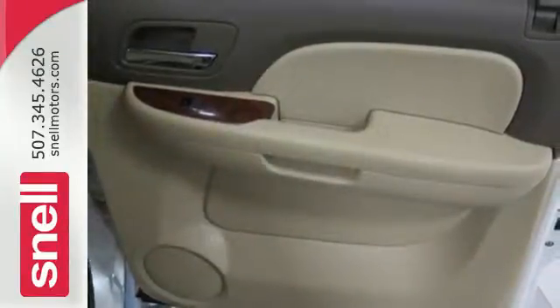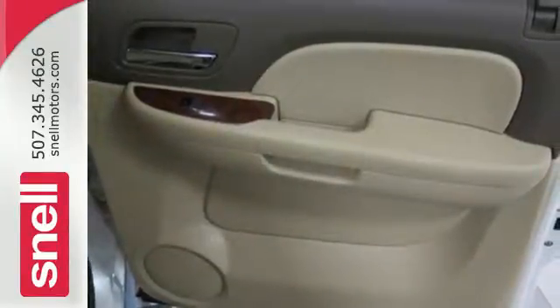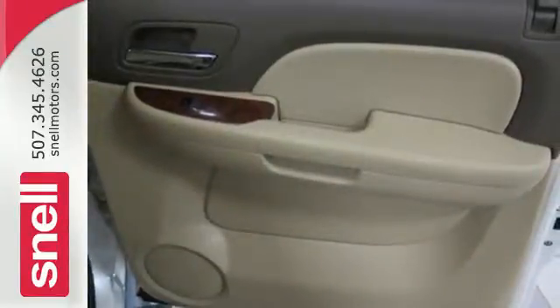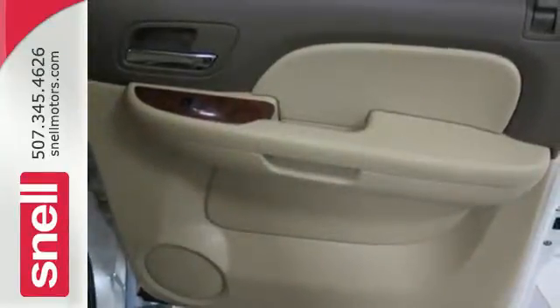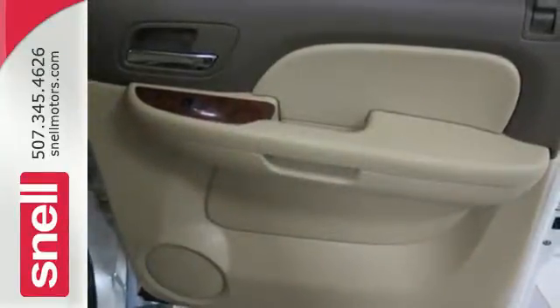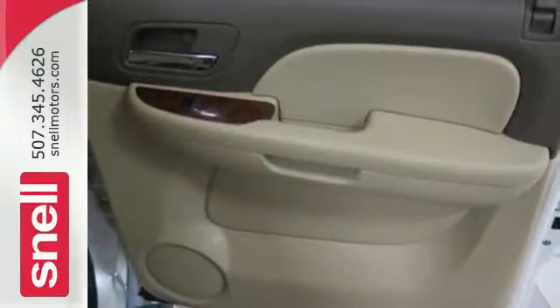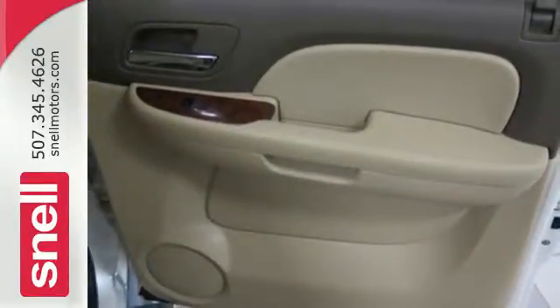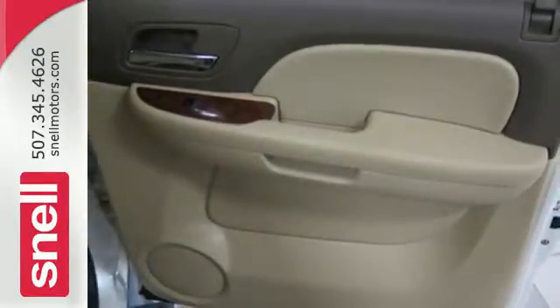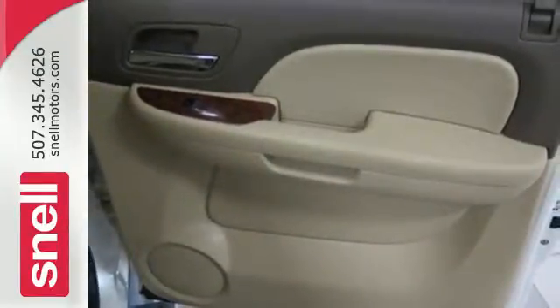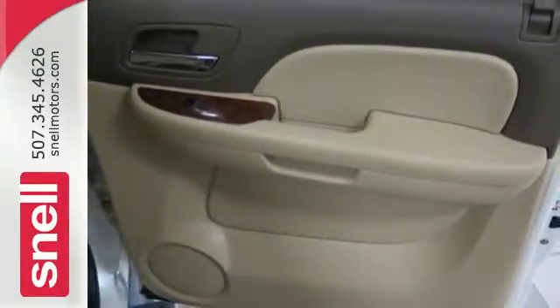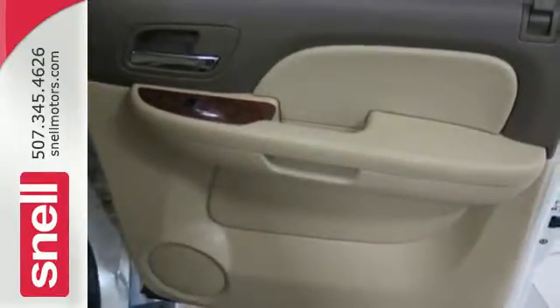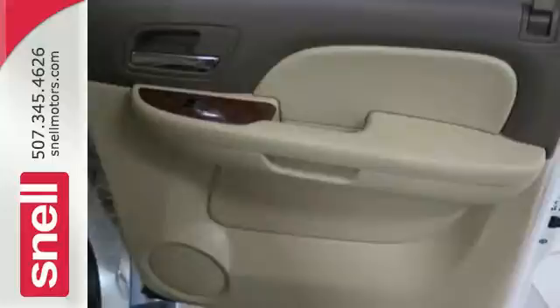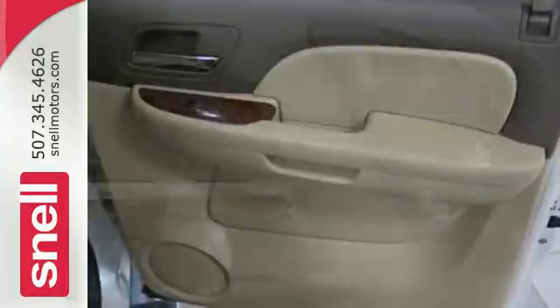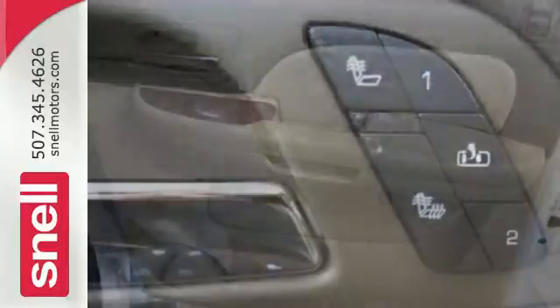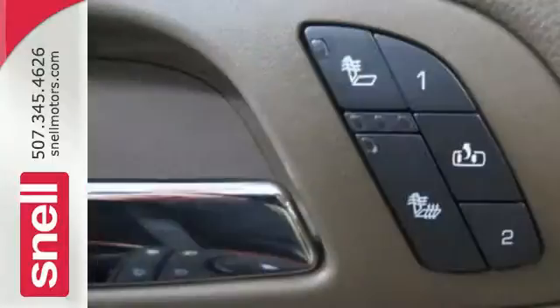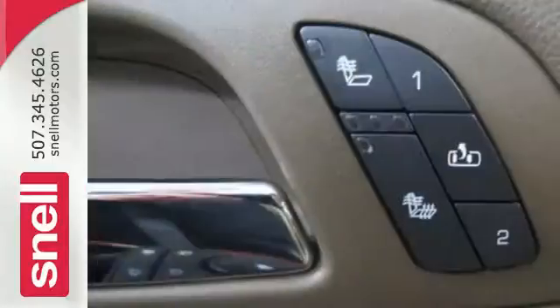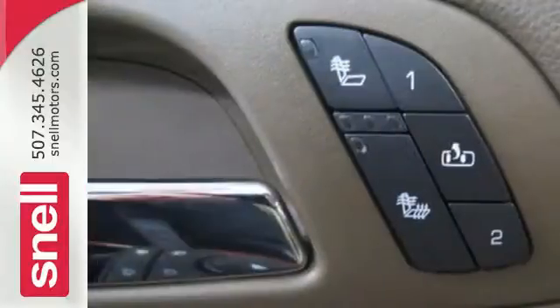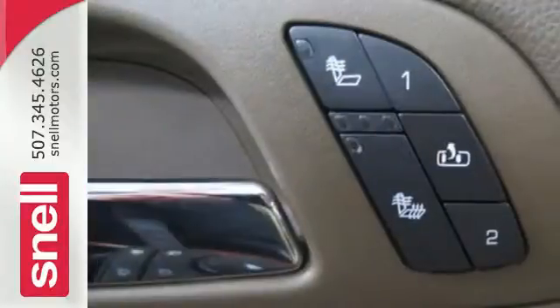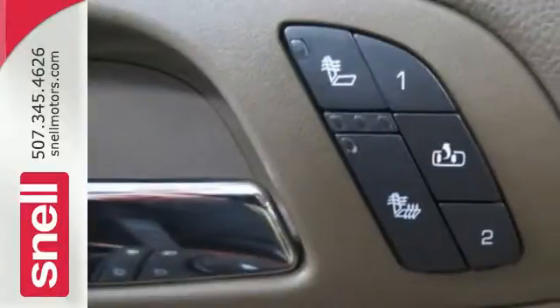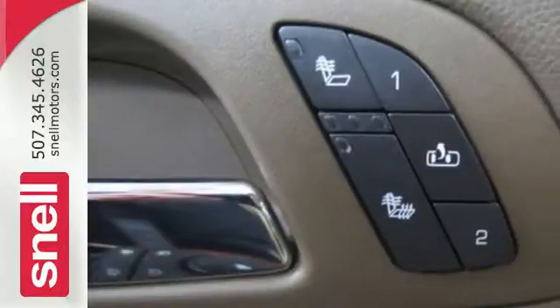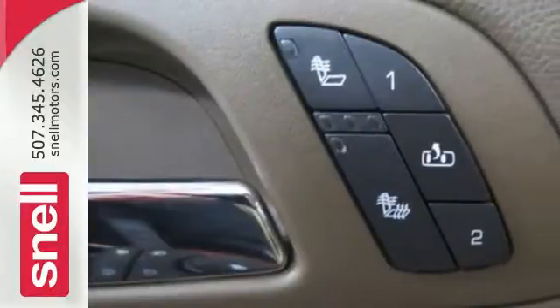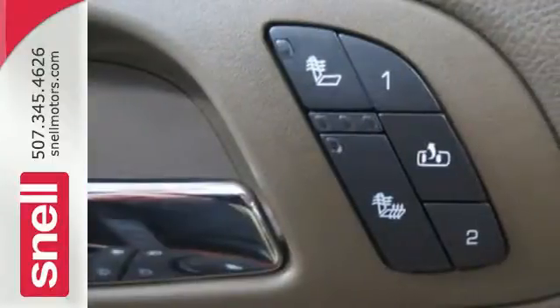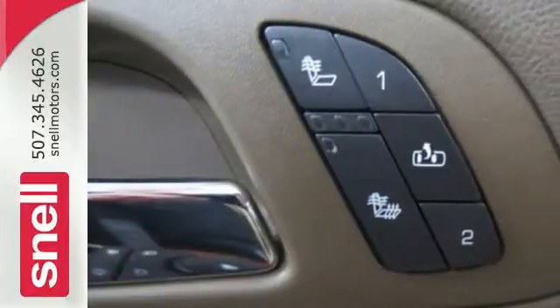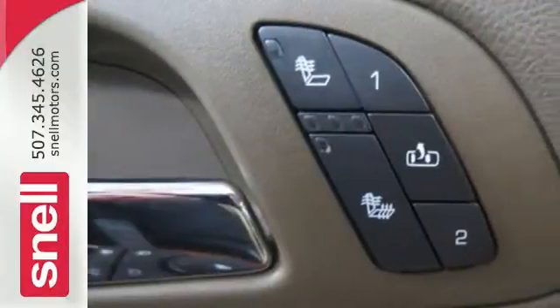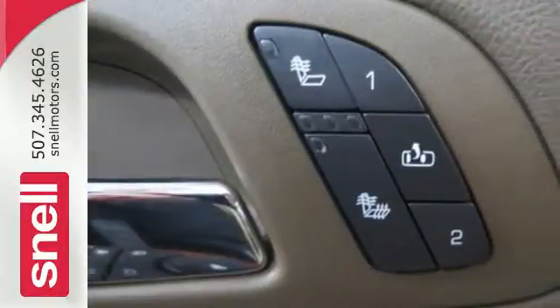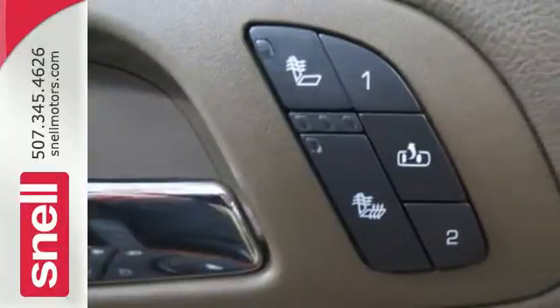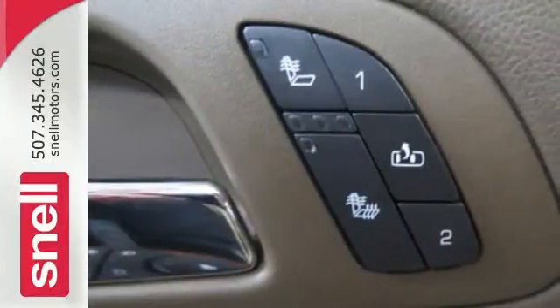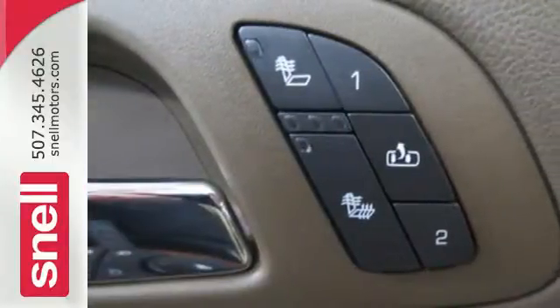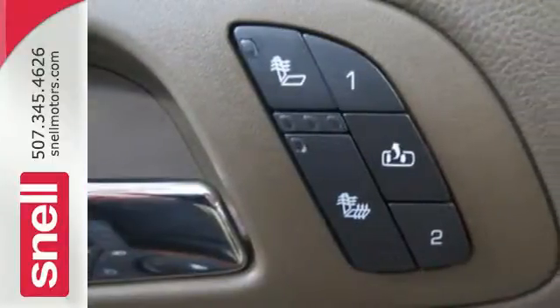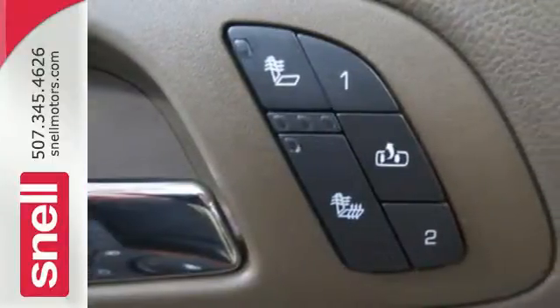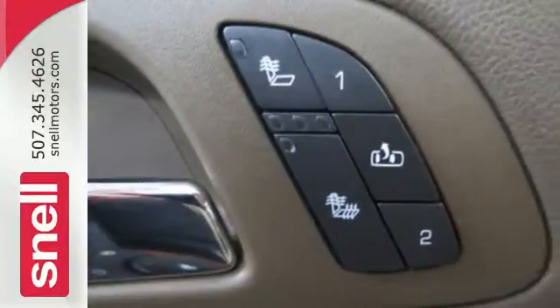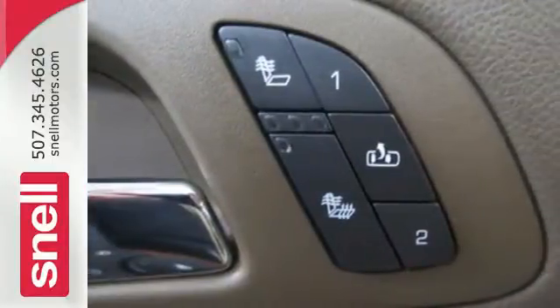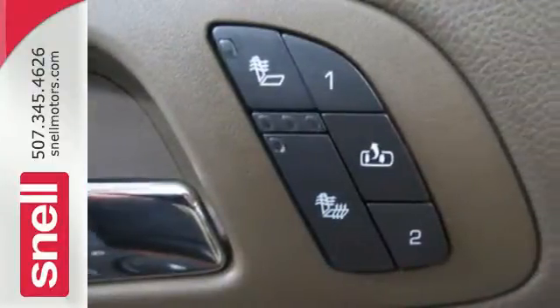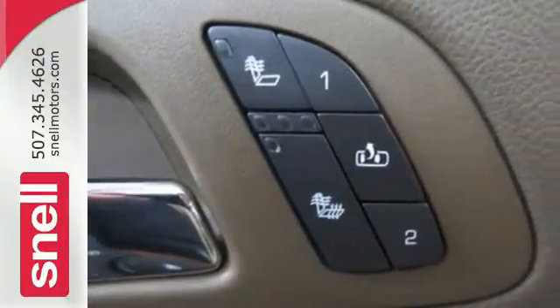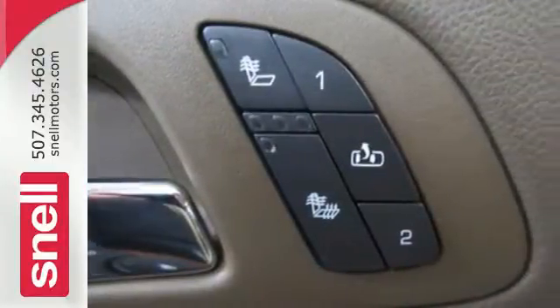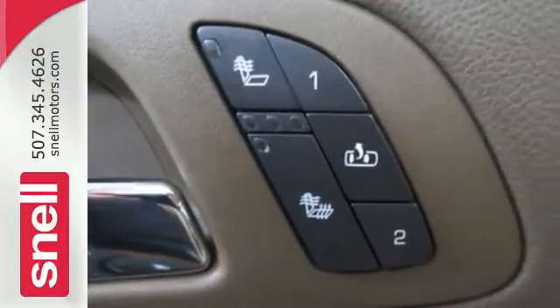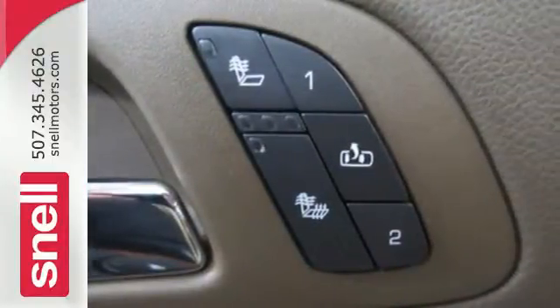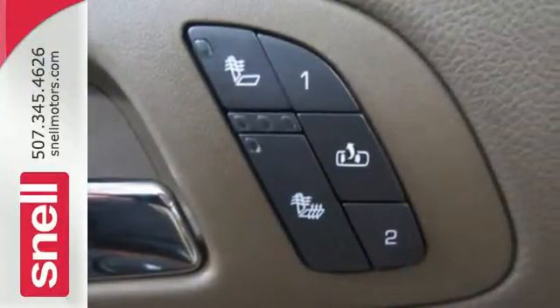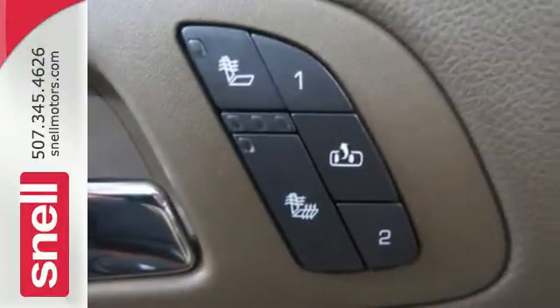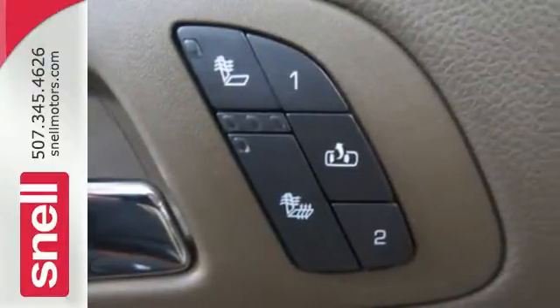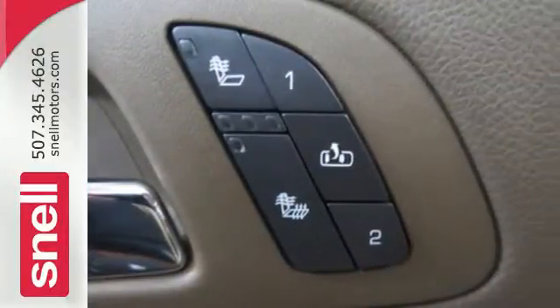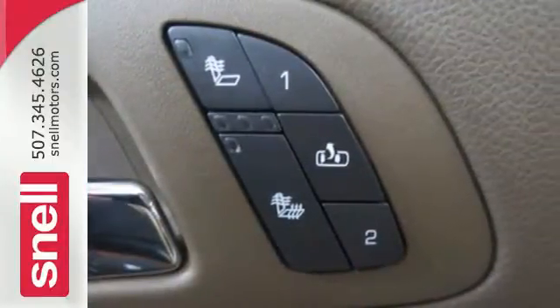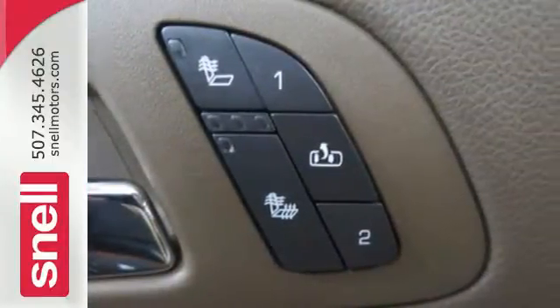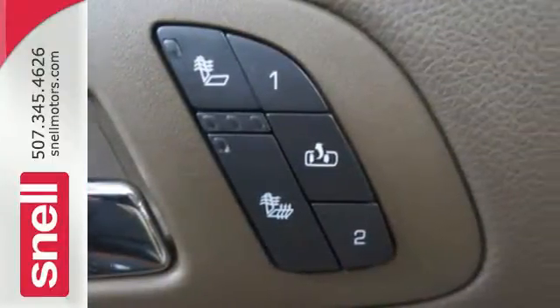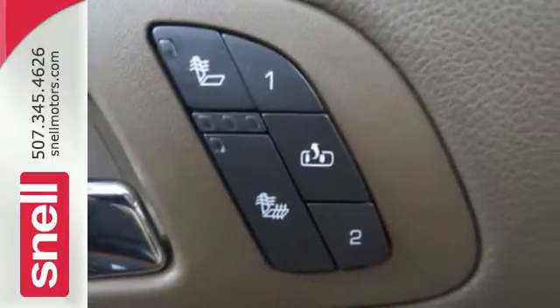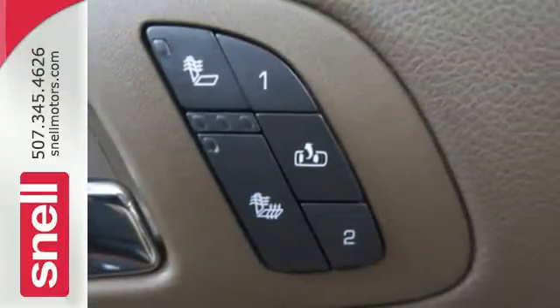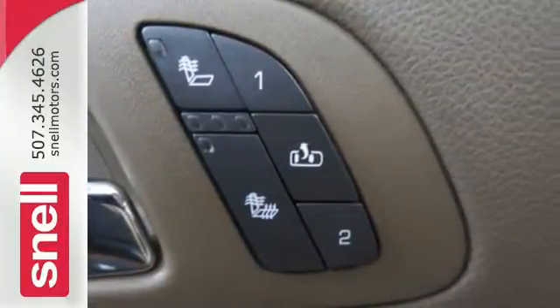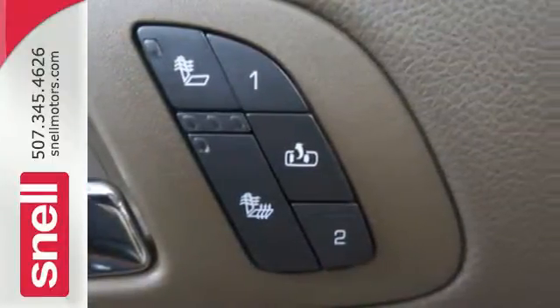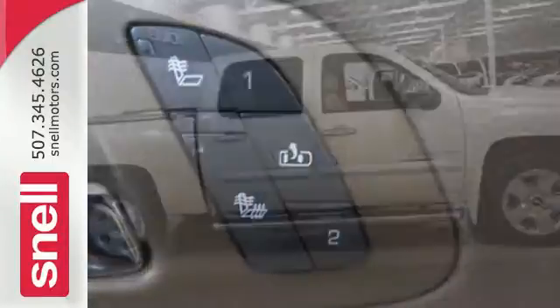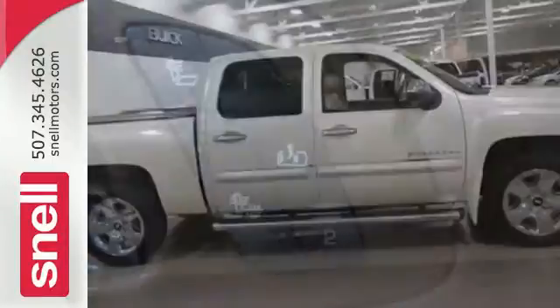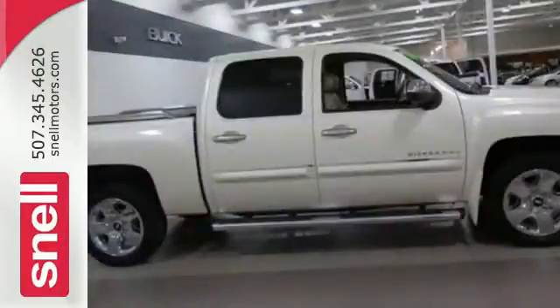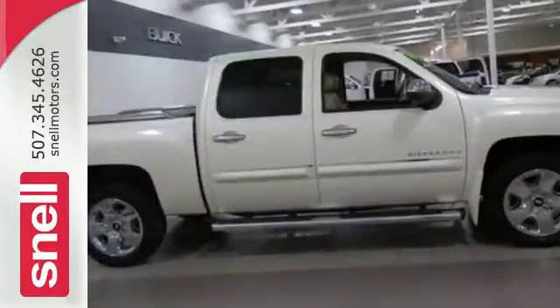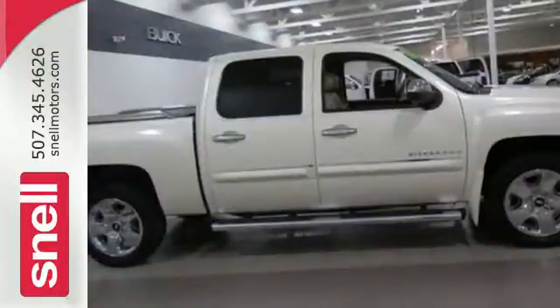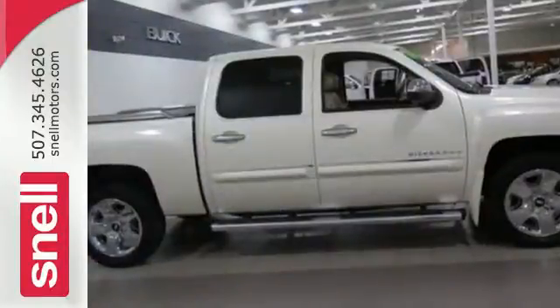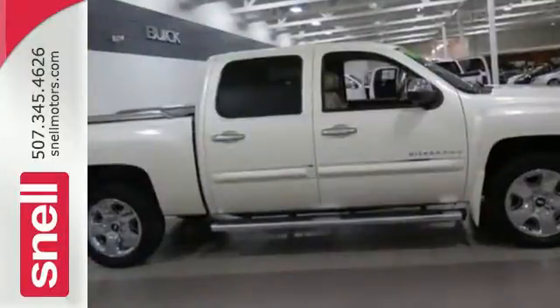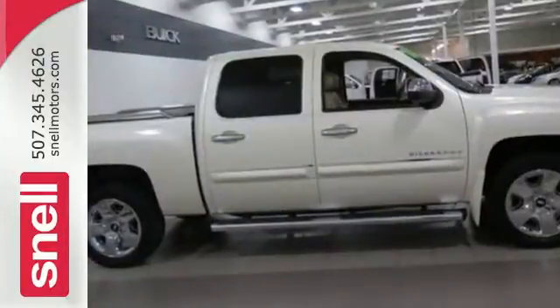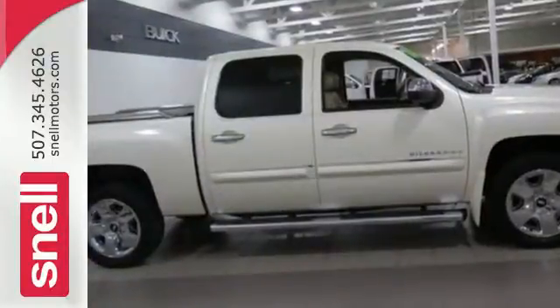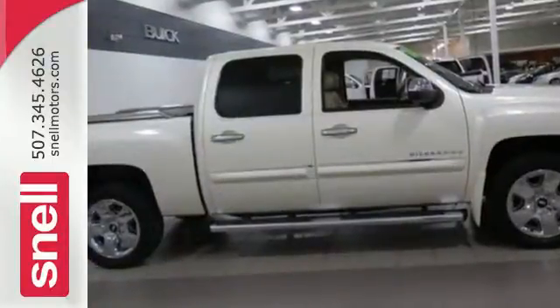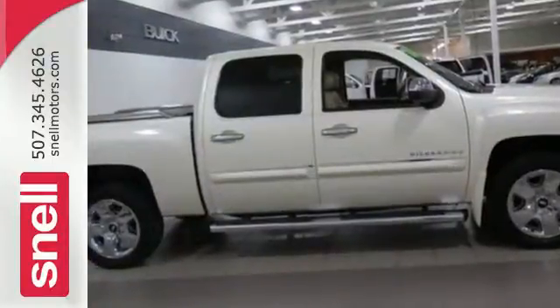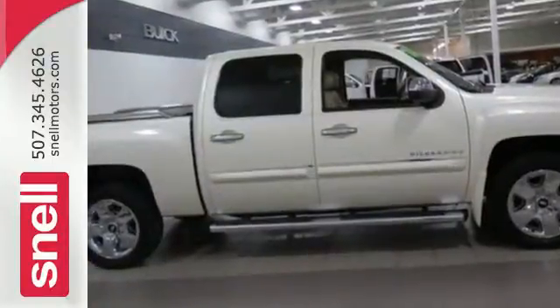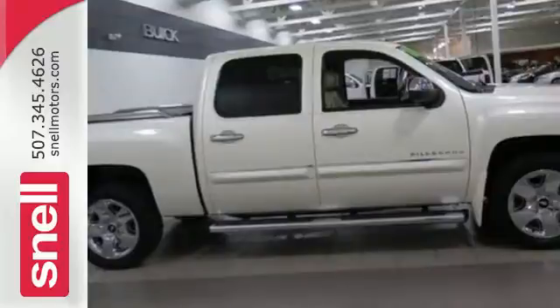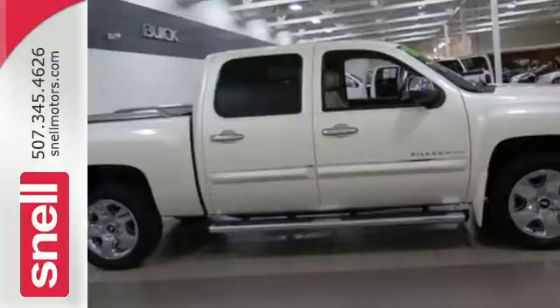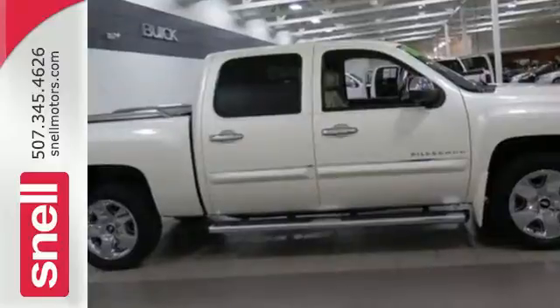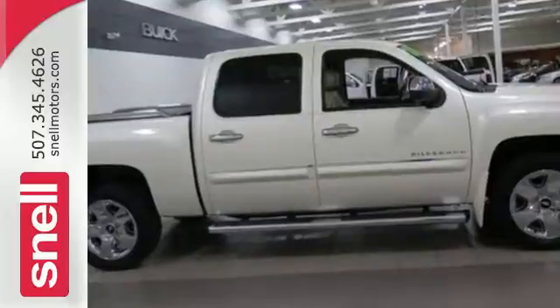Whether you need a truck for hauling, towing, or your everyday commute, this versatile Silverado is the perfect choice. Take it for a test drive today.